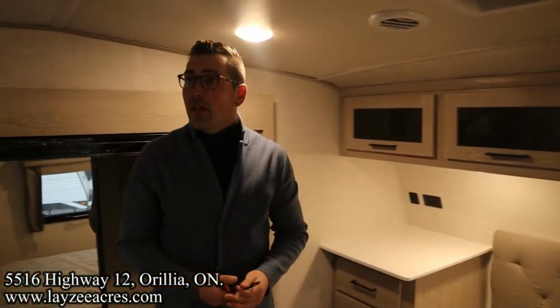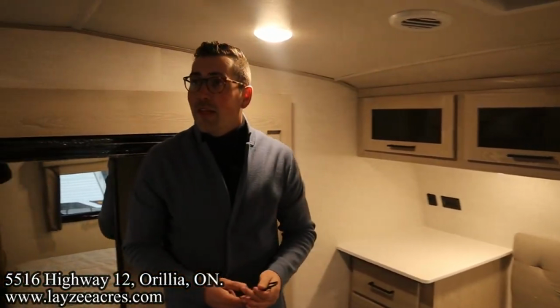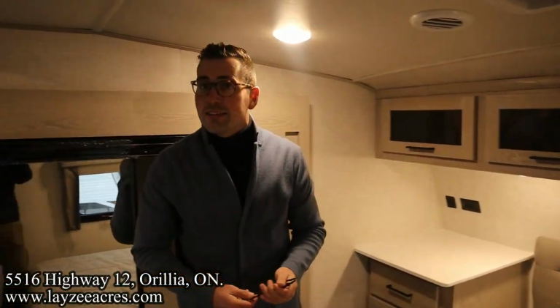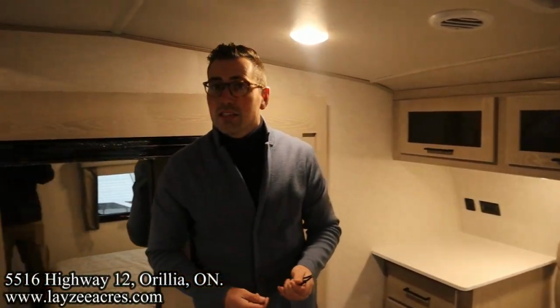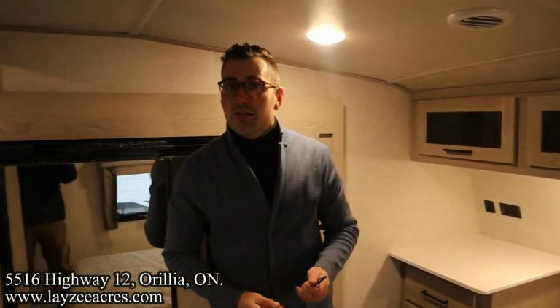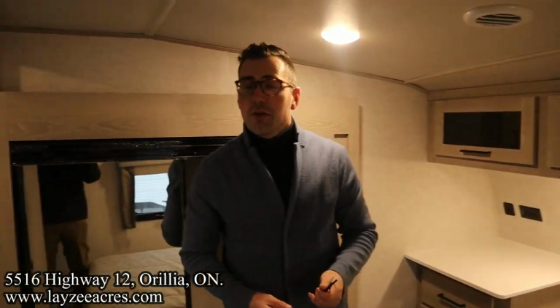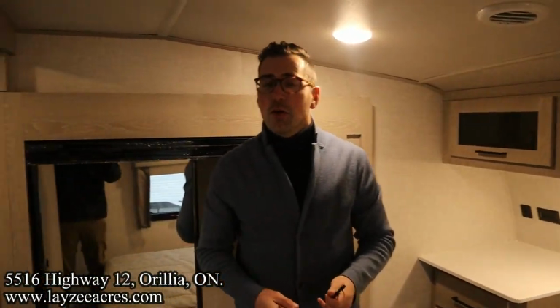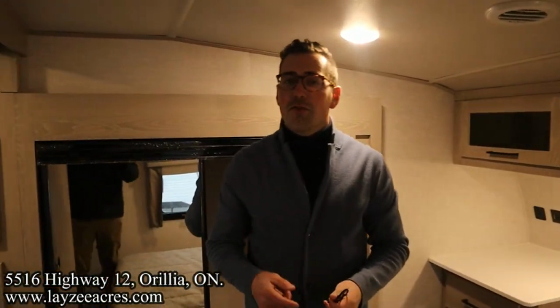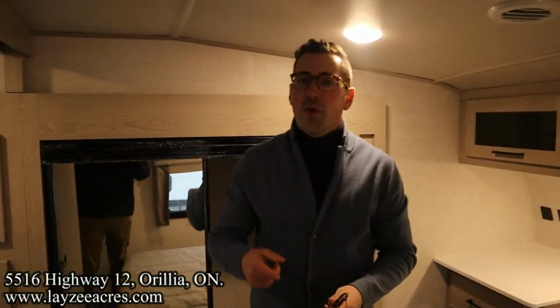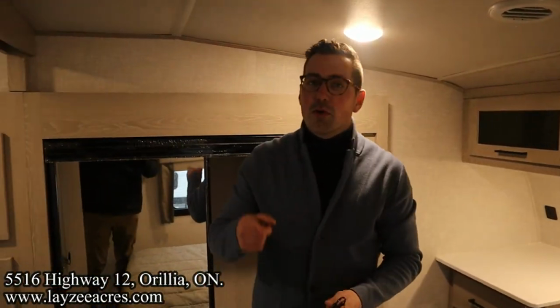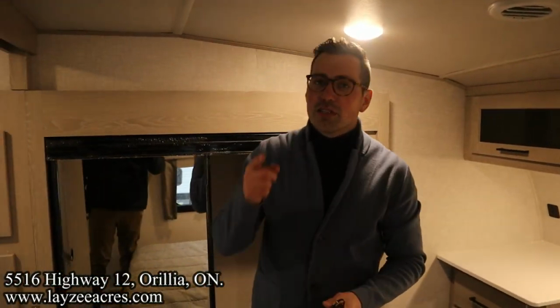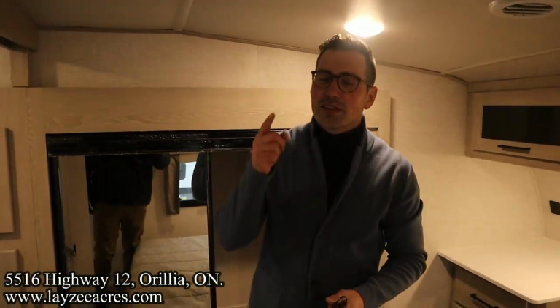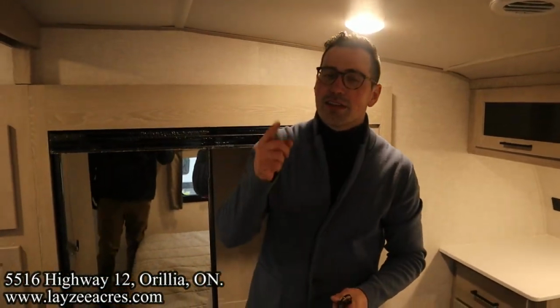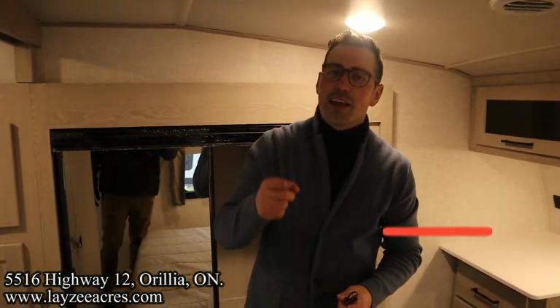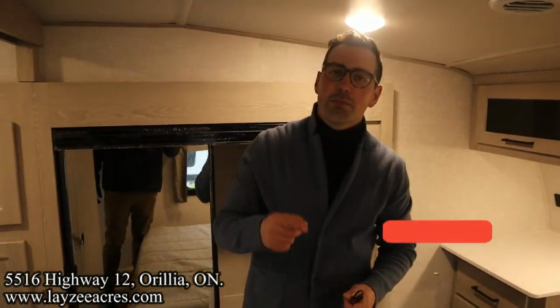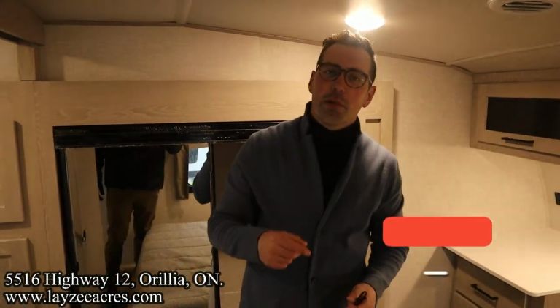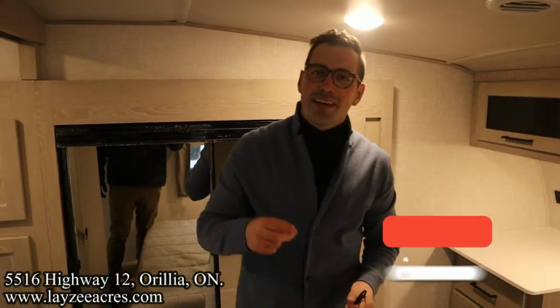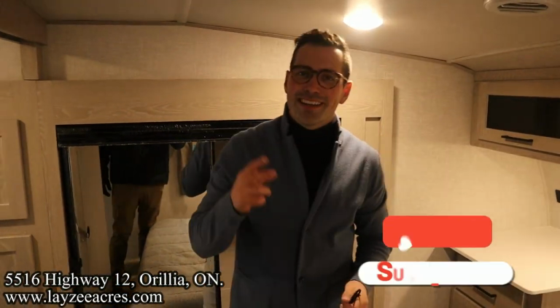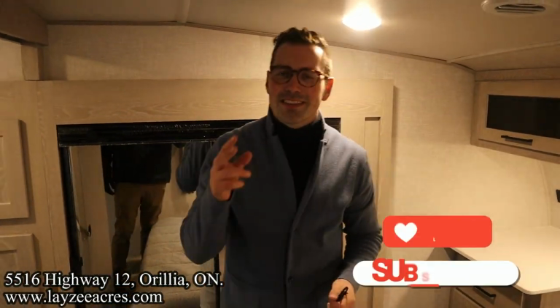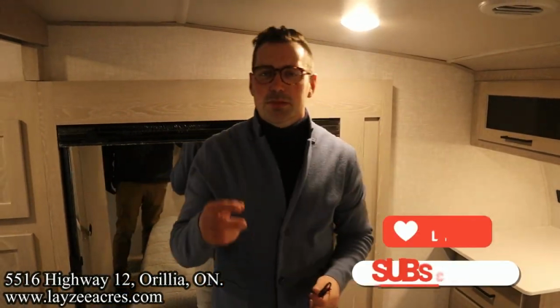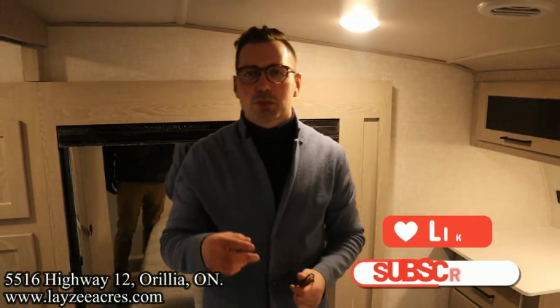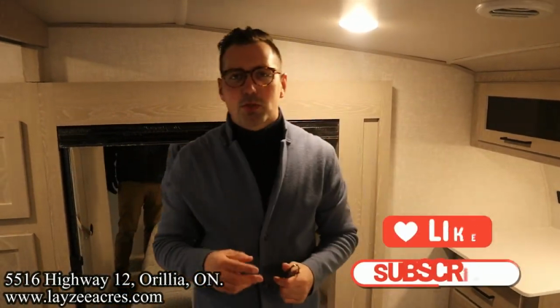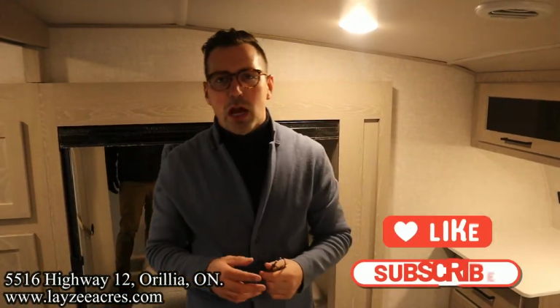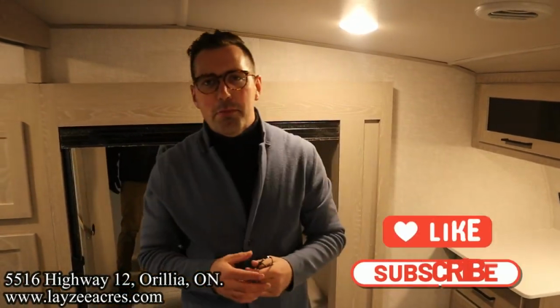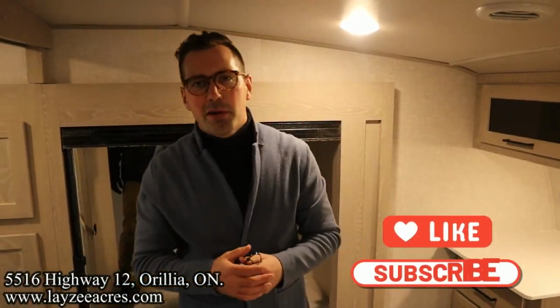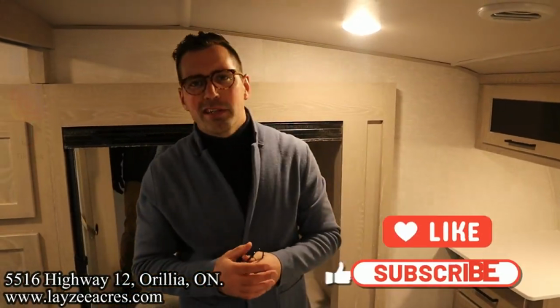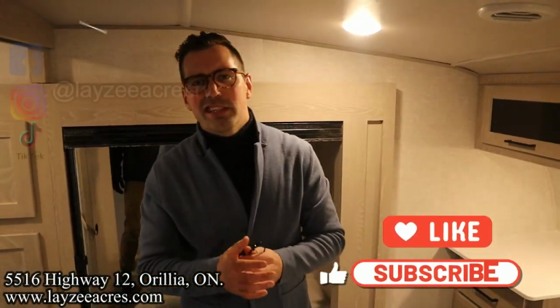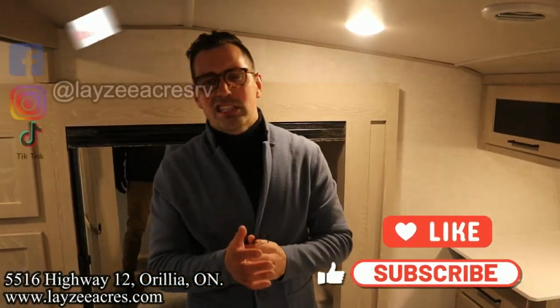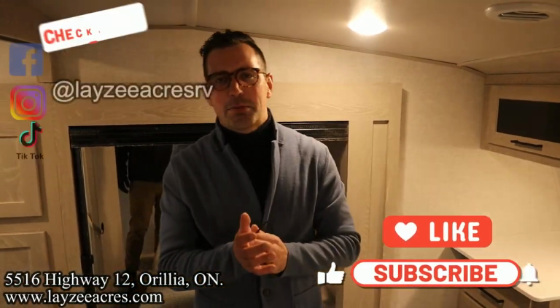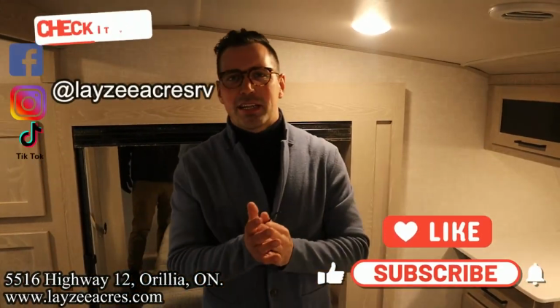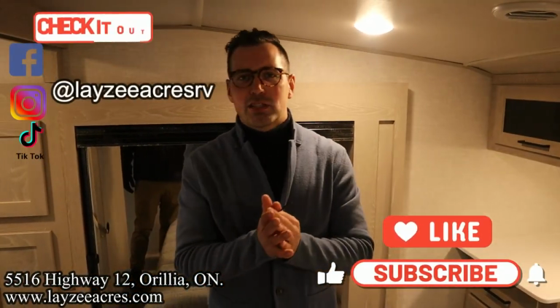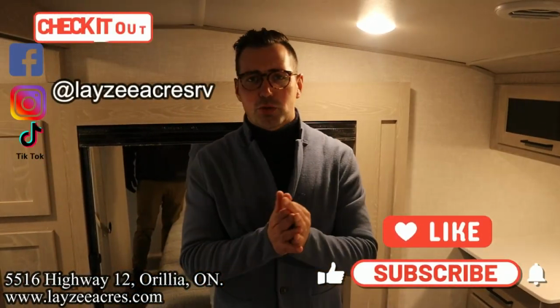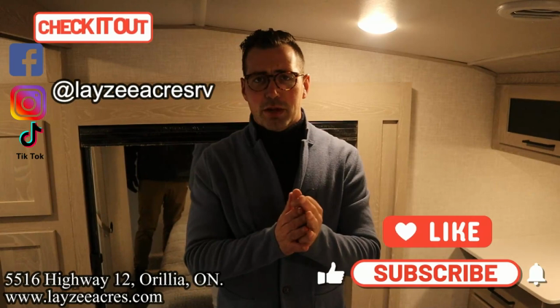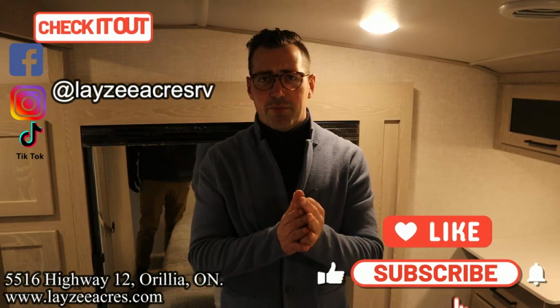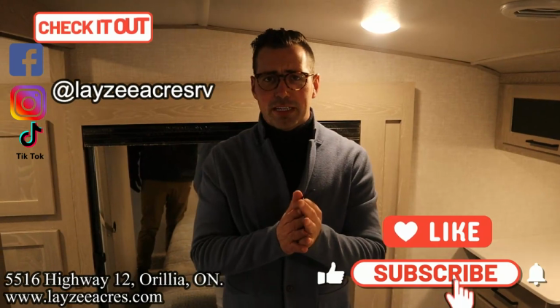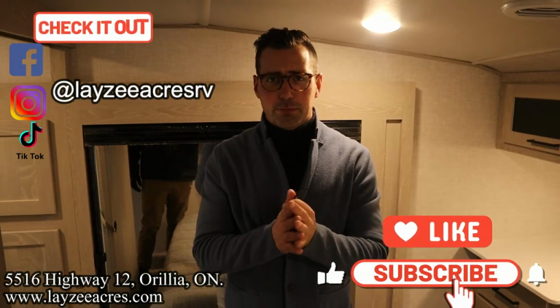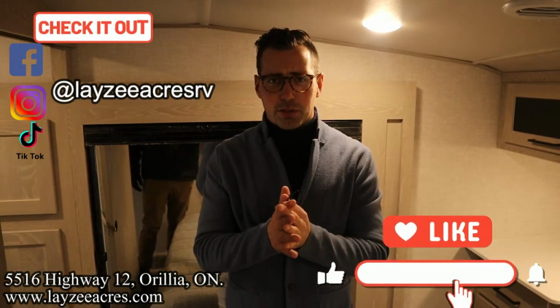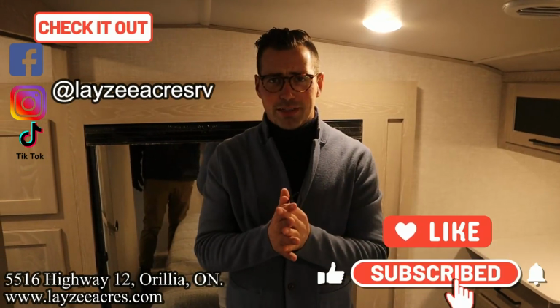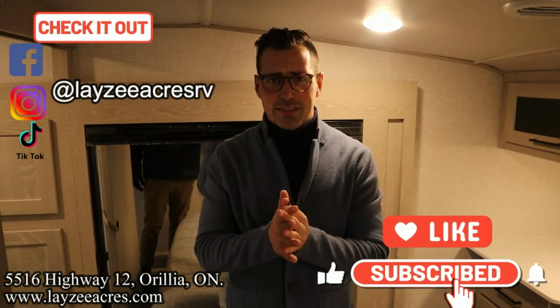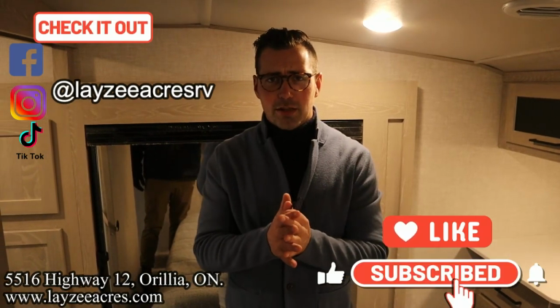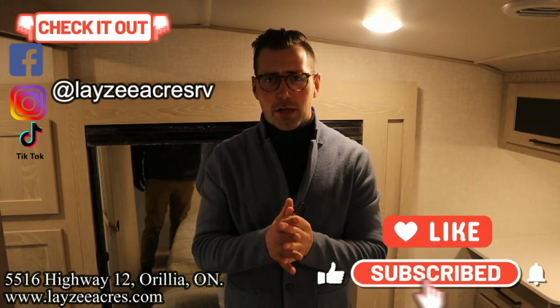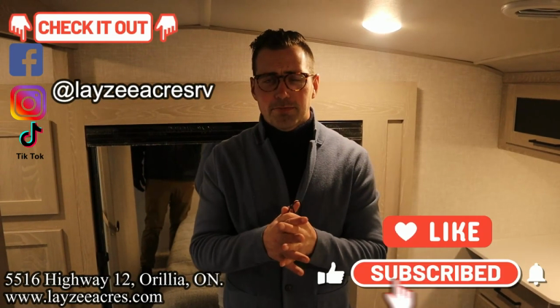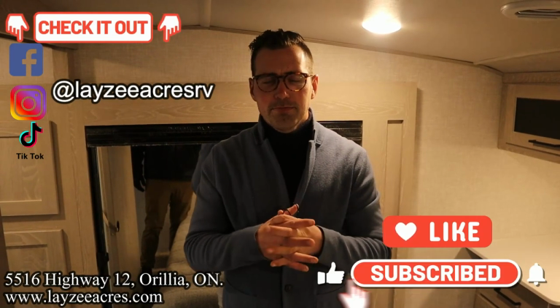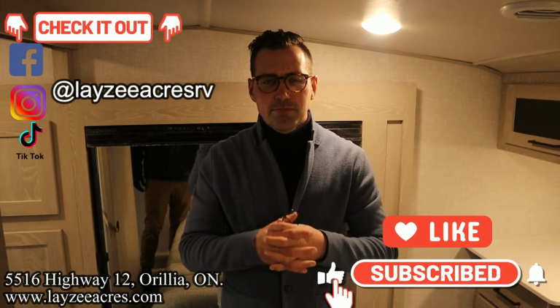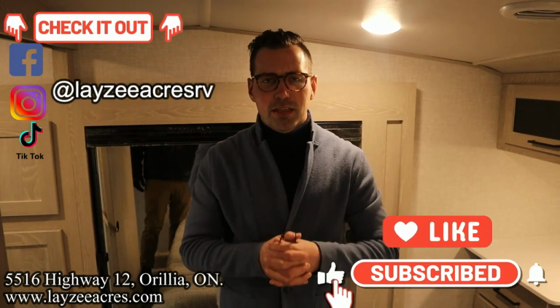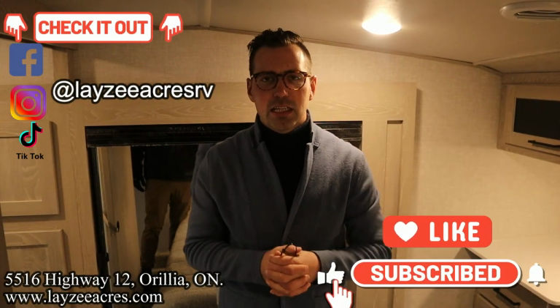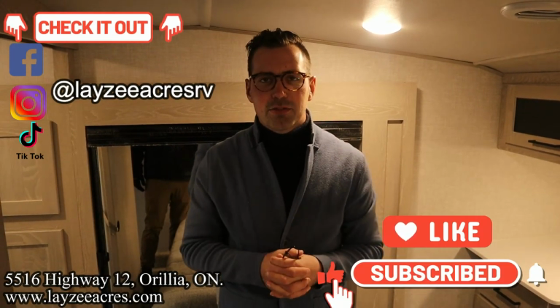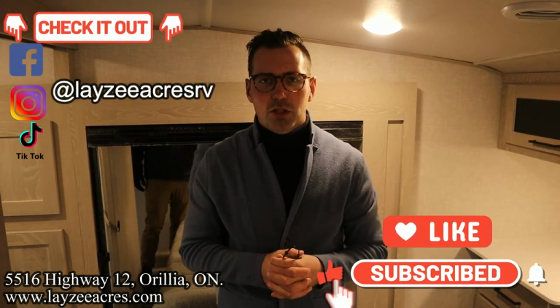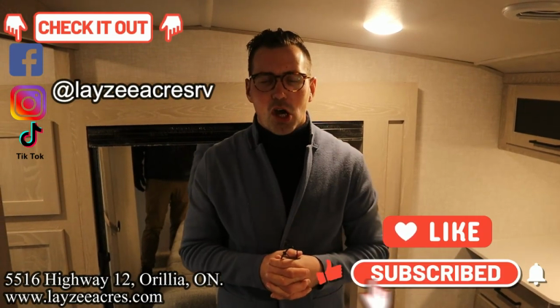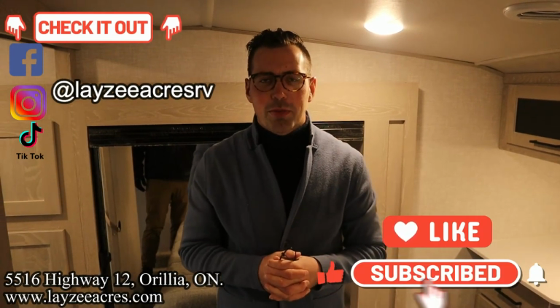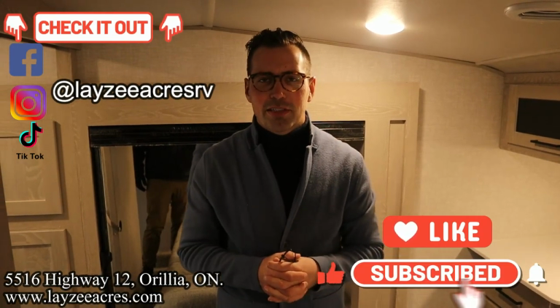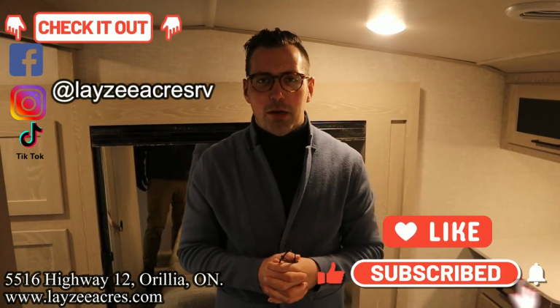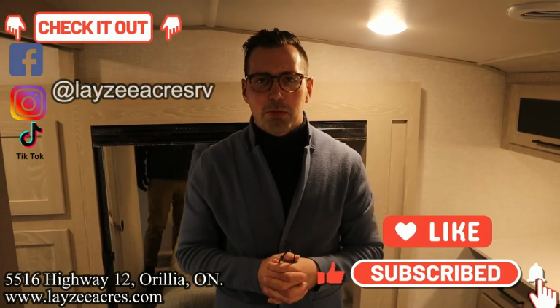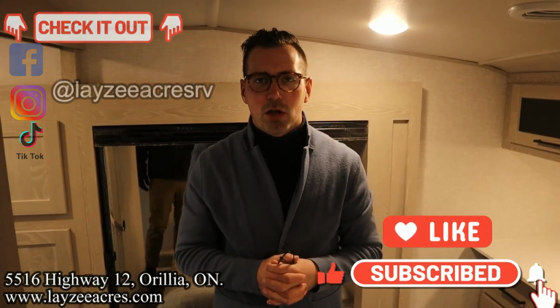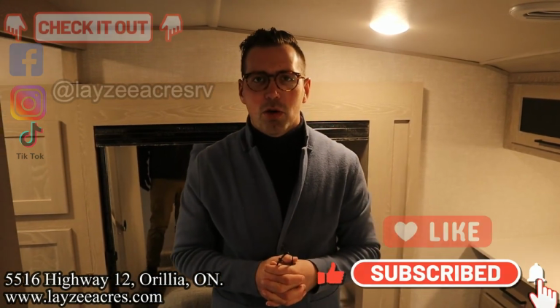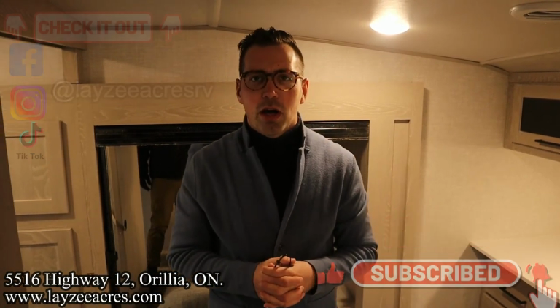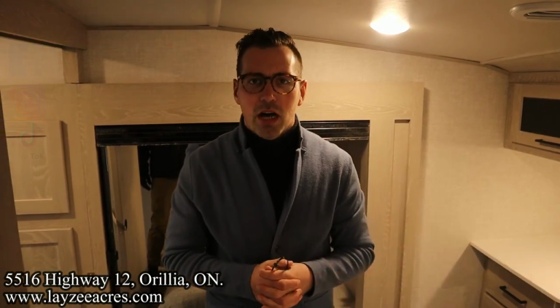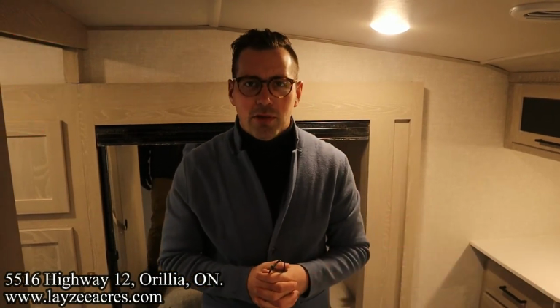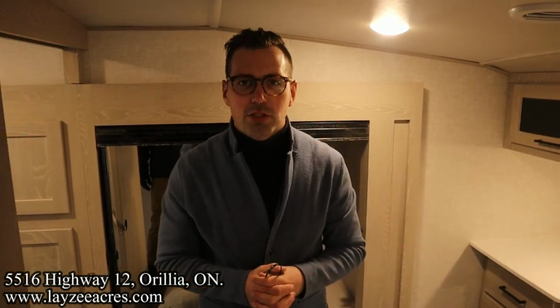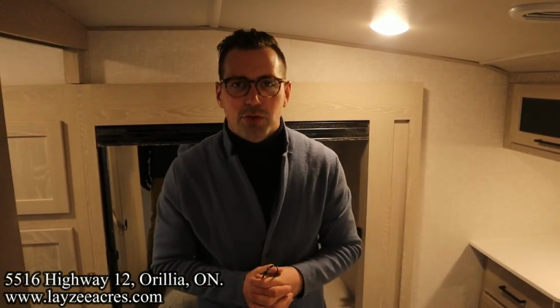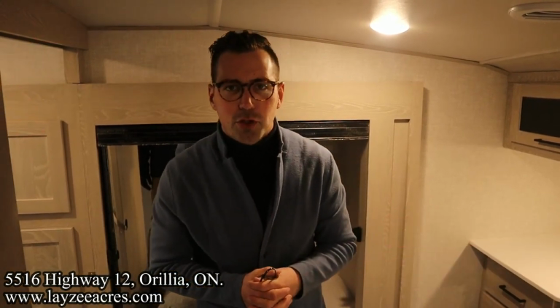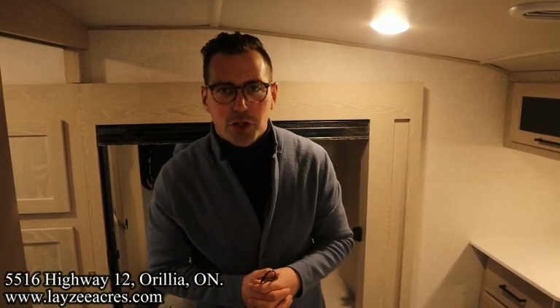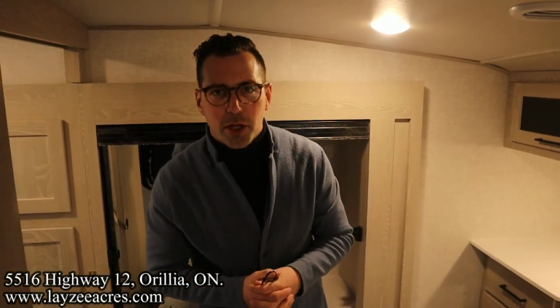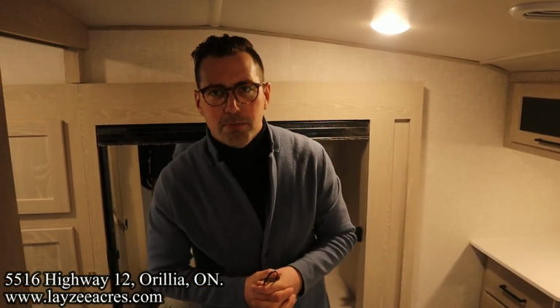That's the video, folks. Hit the like button, hit the subscribe button, hit us up on Instagram, Facebook, and TikTok. Leave a comment down below. Have yourself a good day.